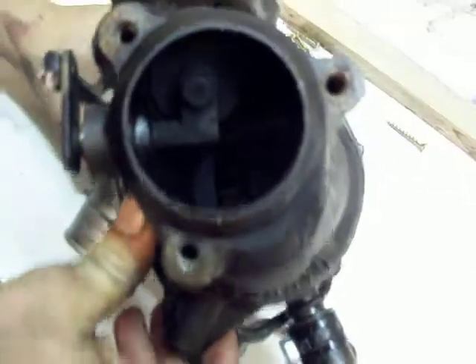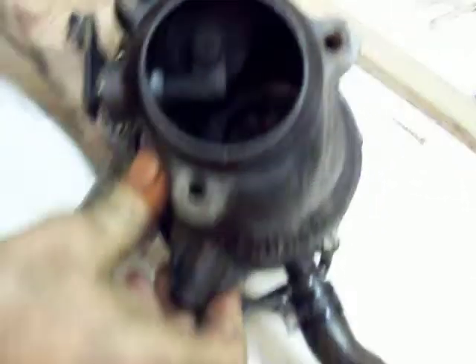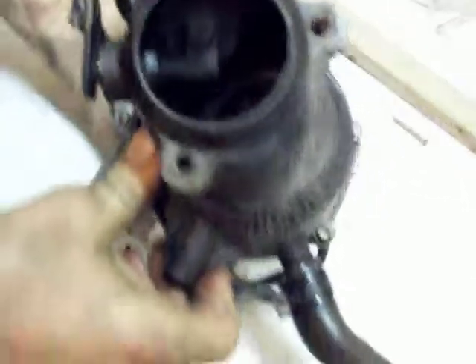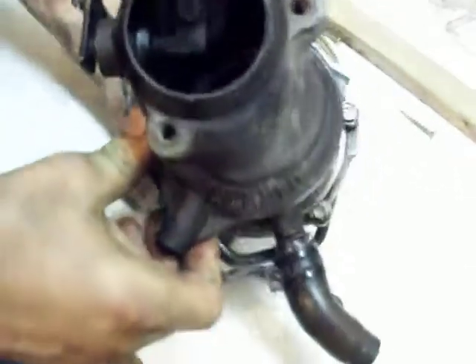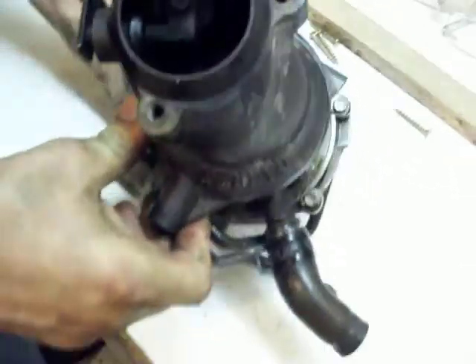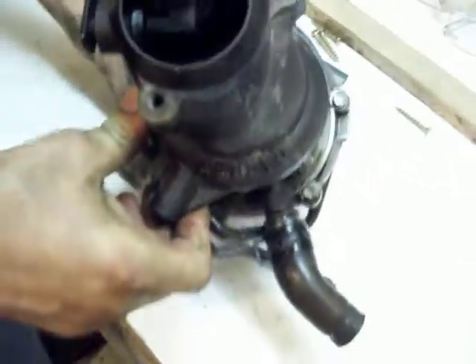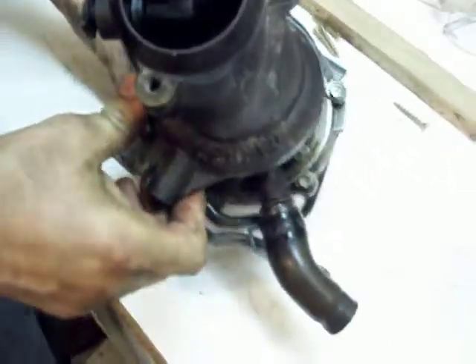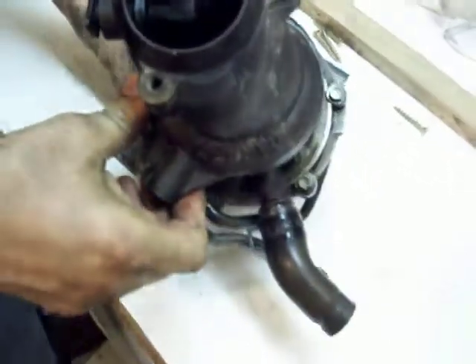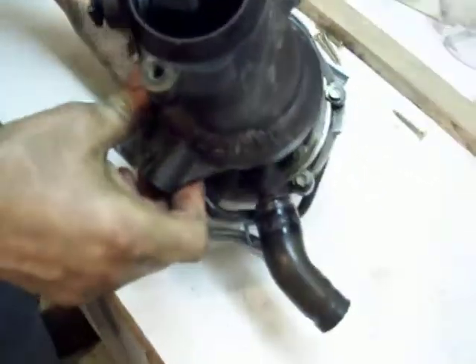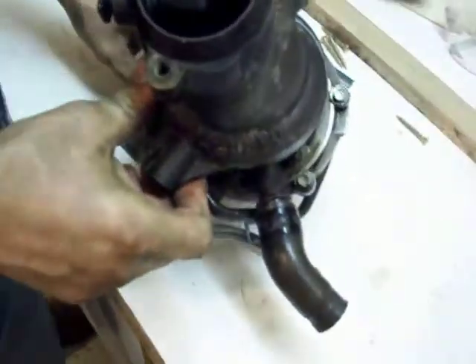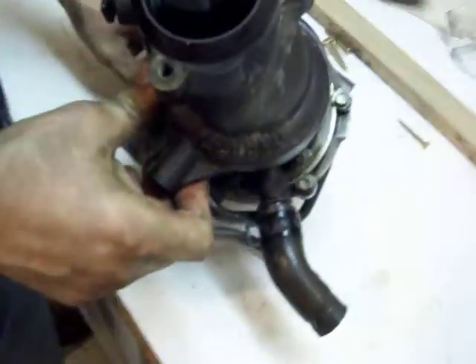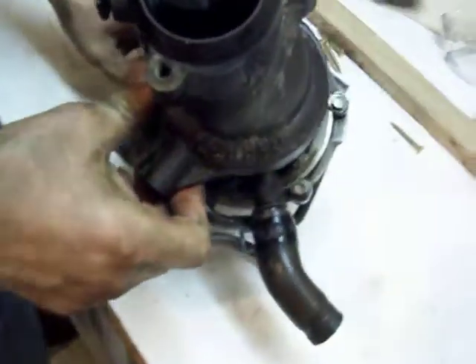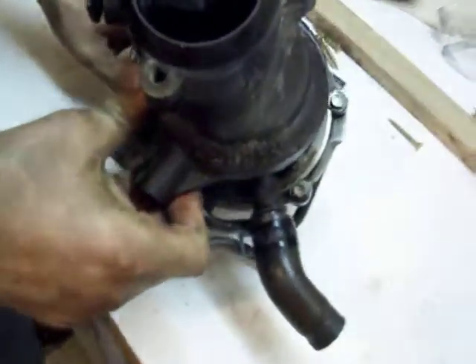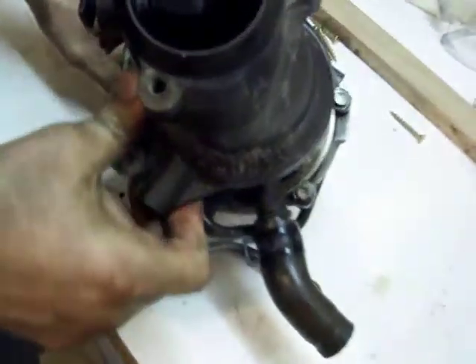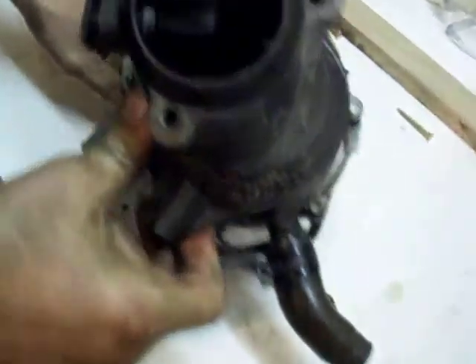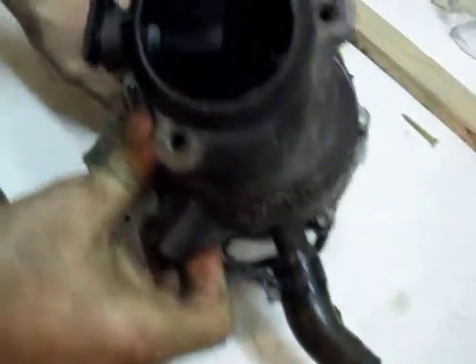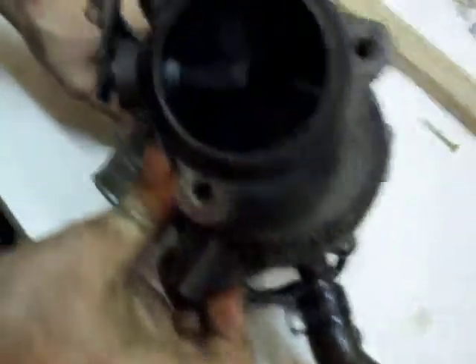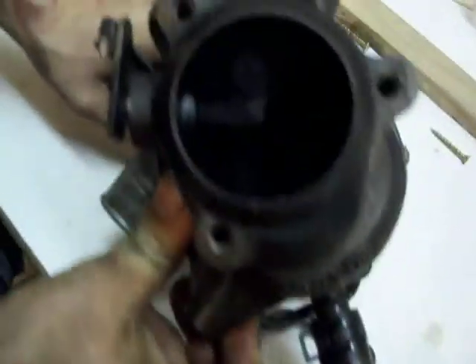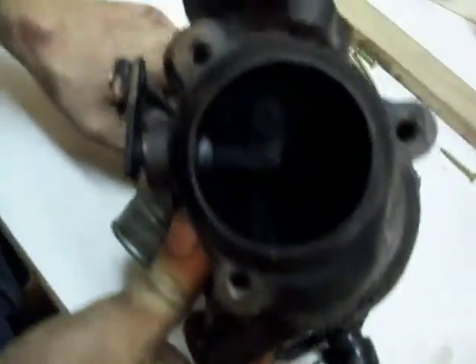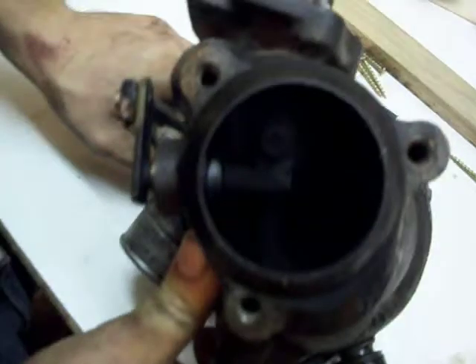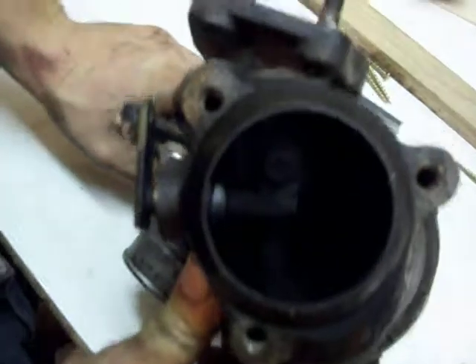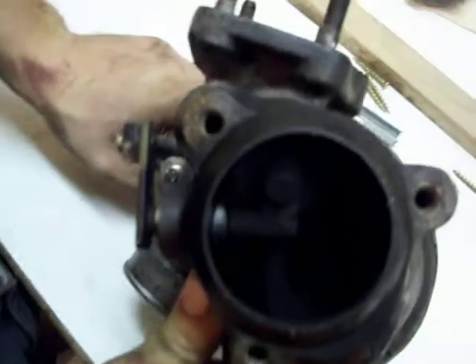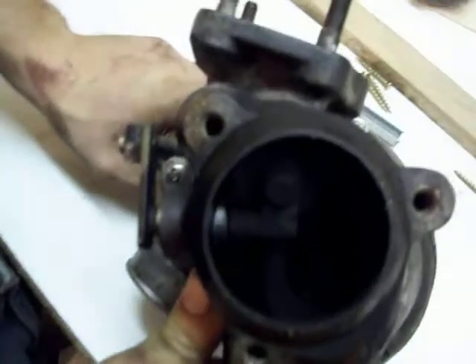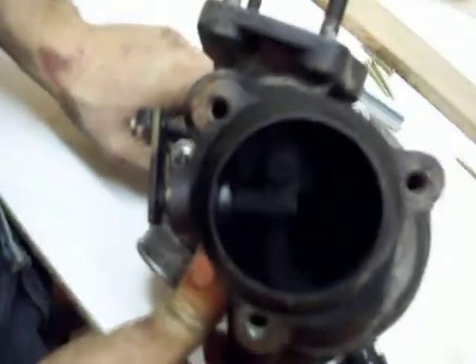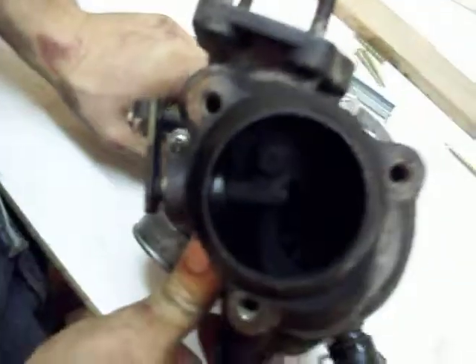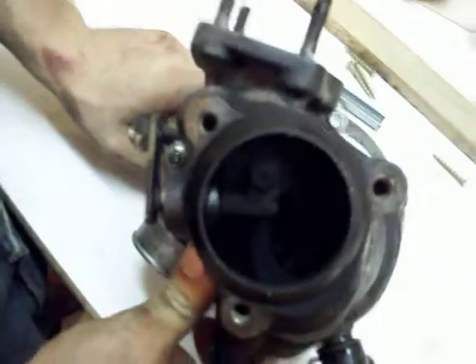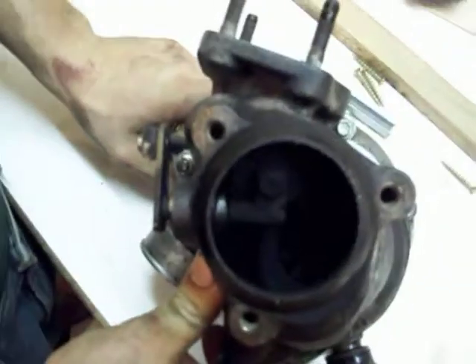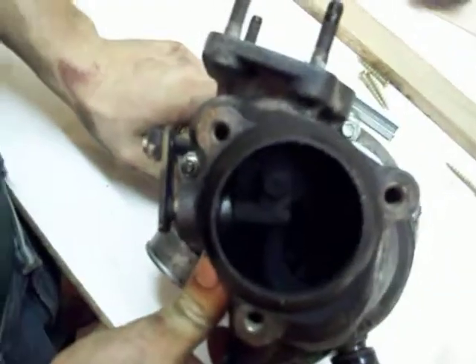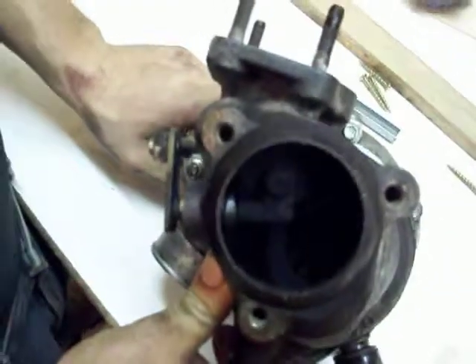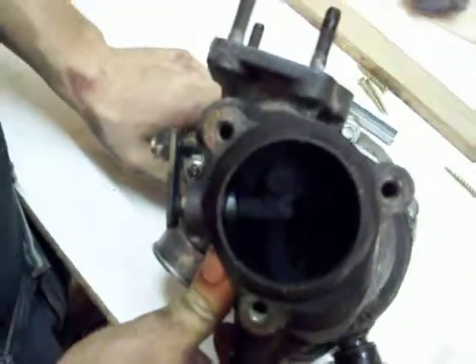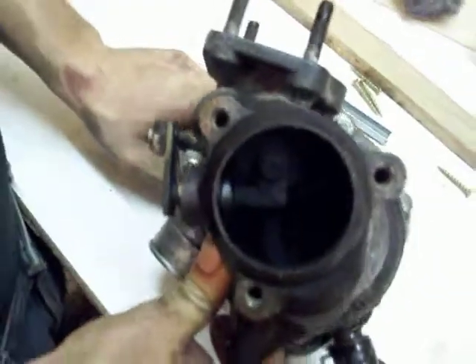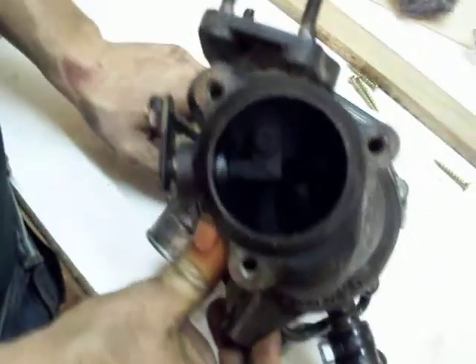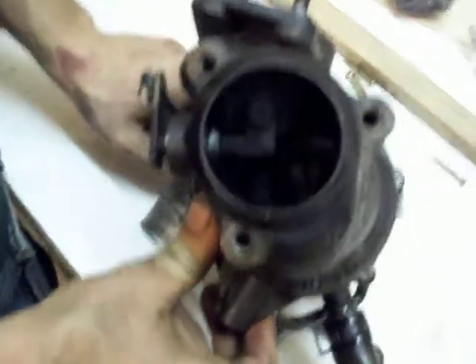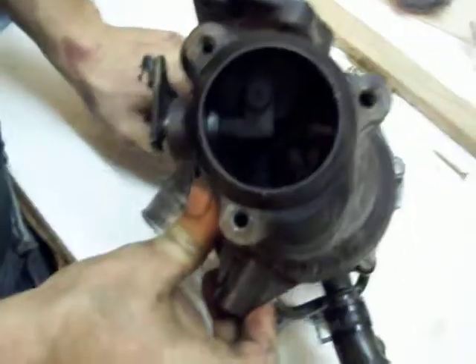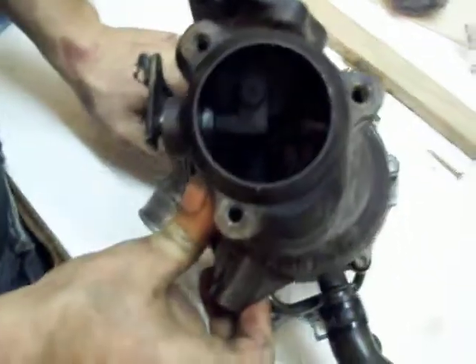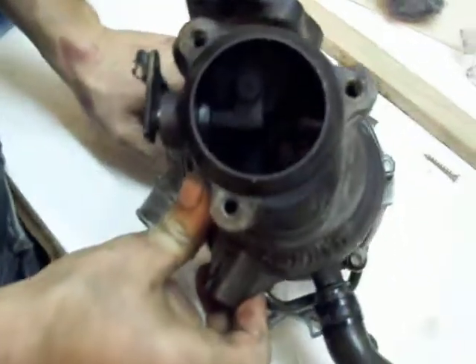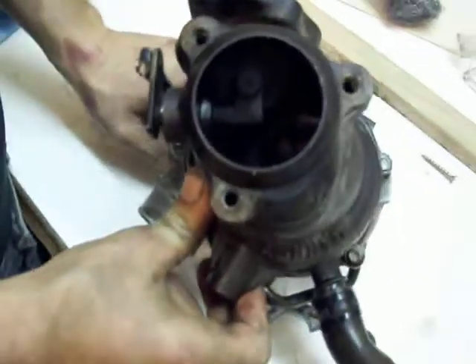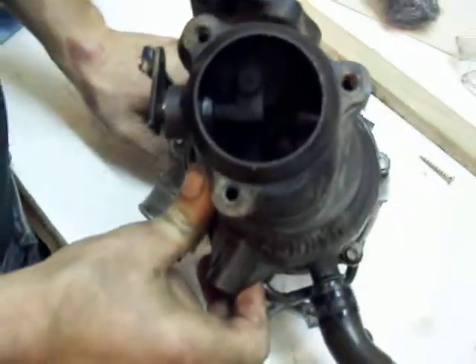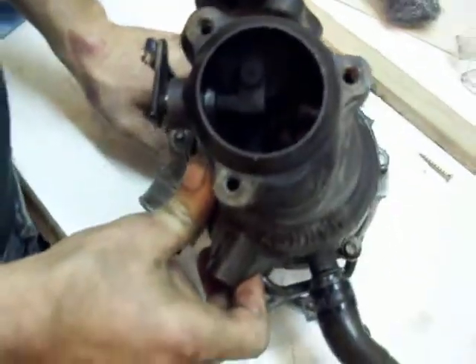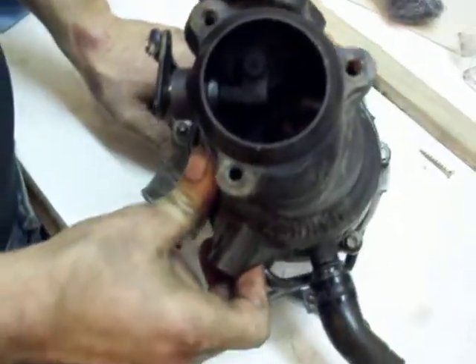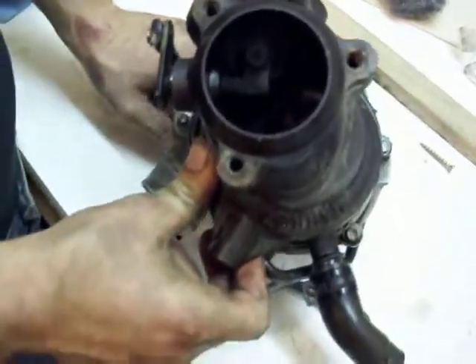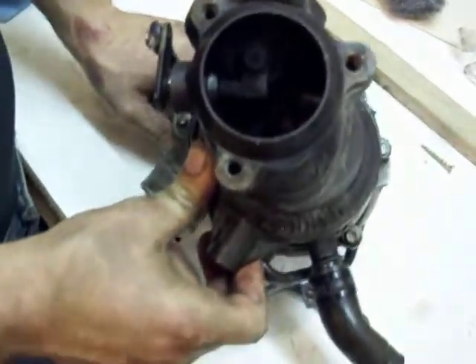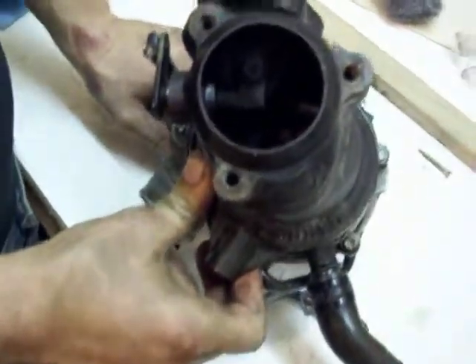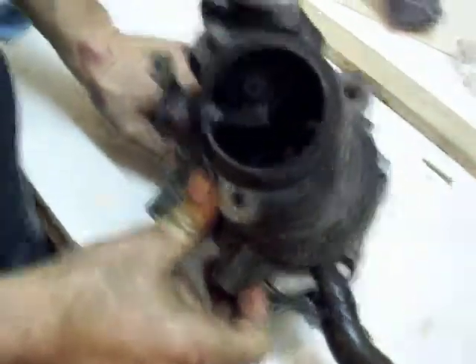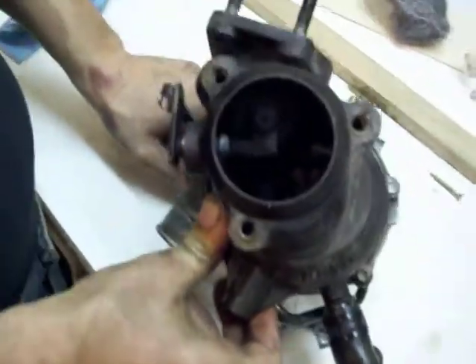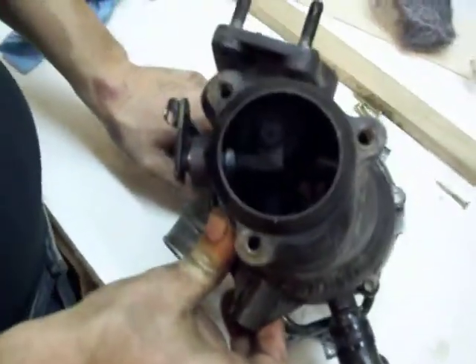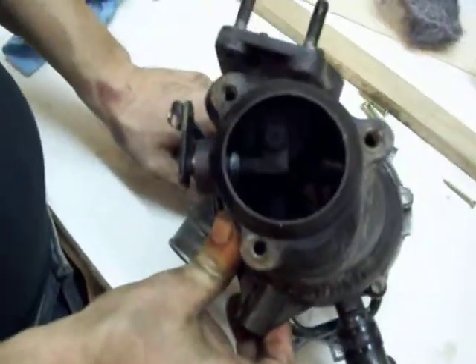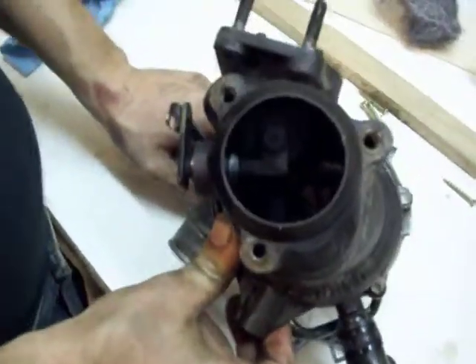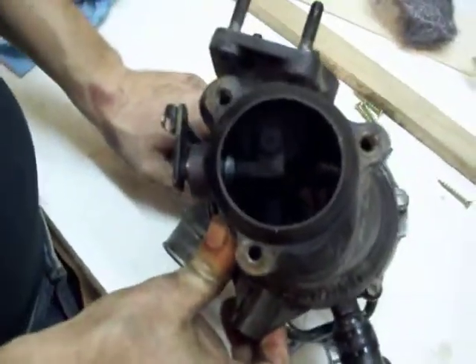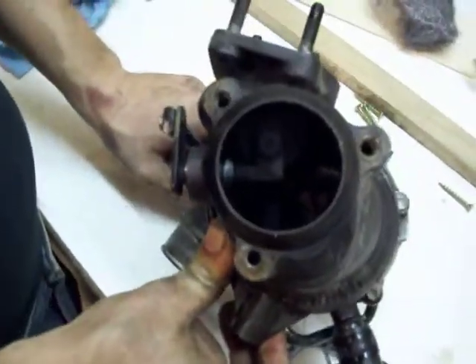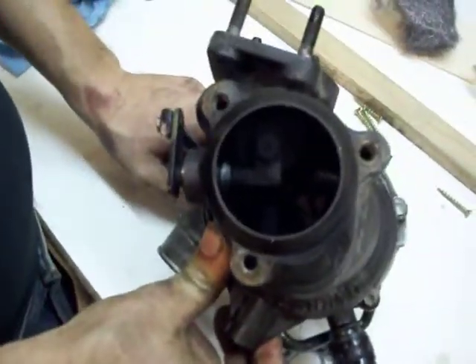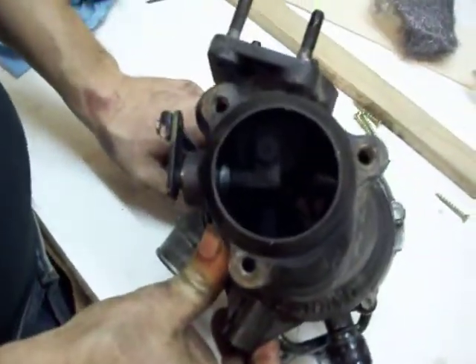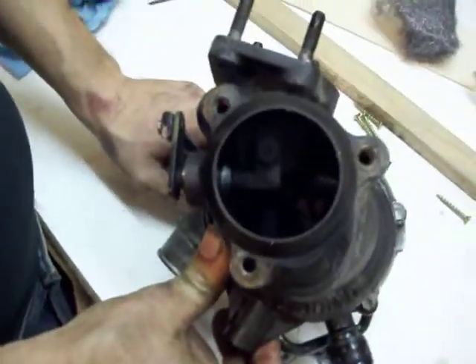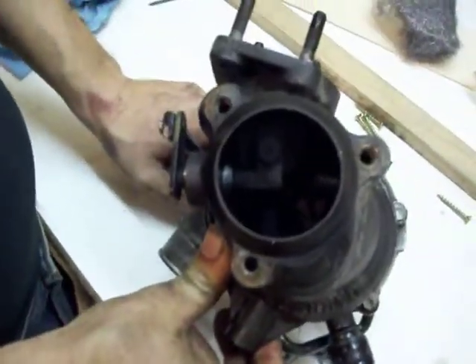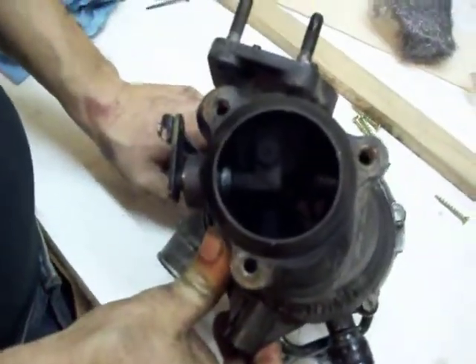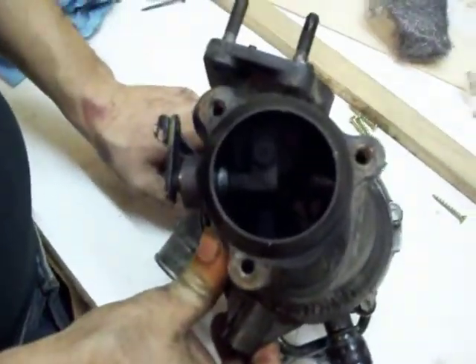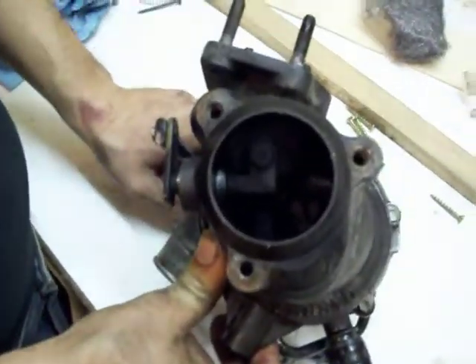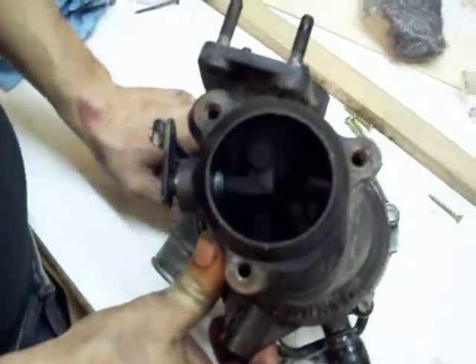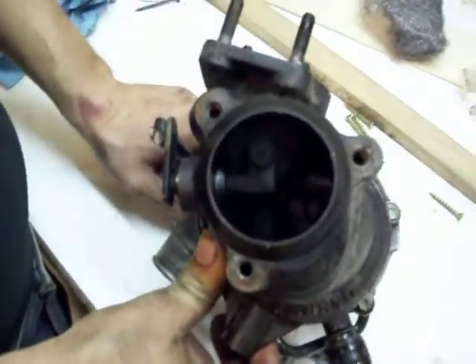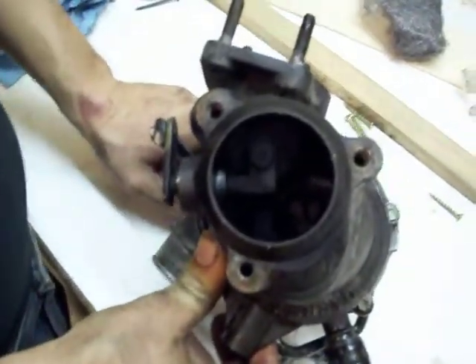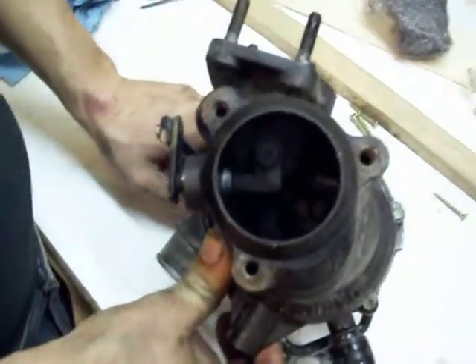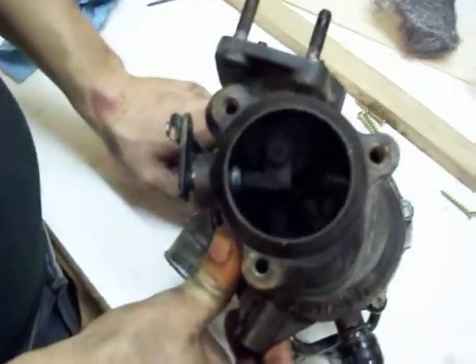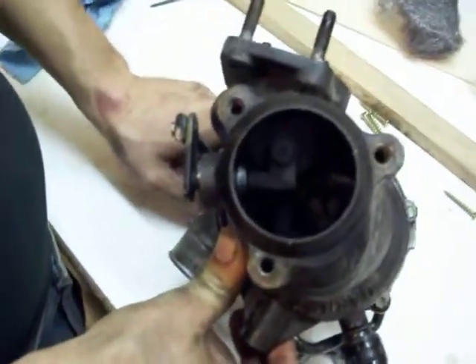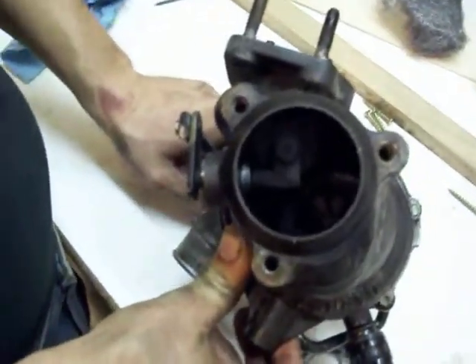We're going to split this puppy apart. We're going to find out what's really broken, and we're going to be giving you the next video. All right, see you in a little bit.